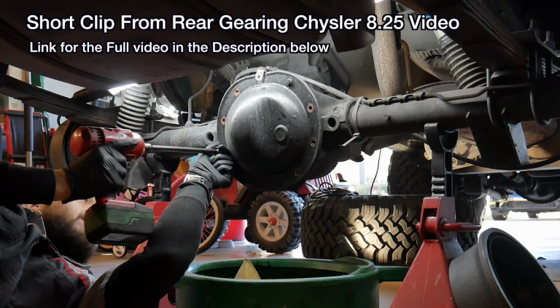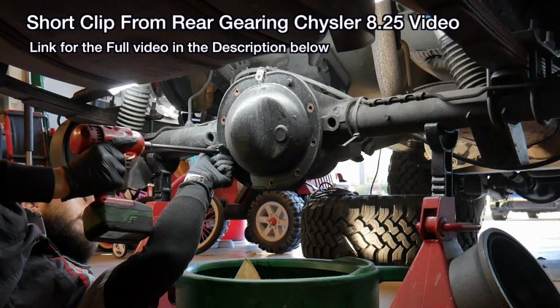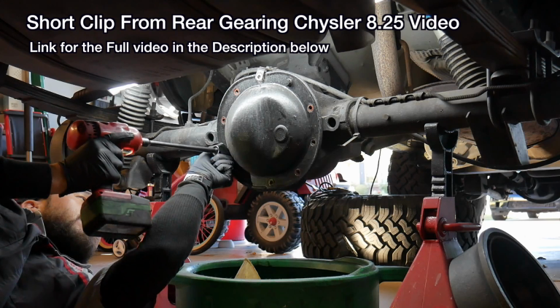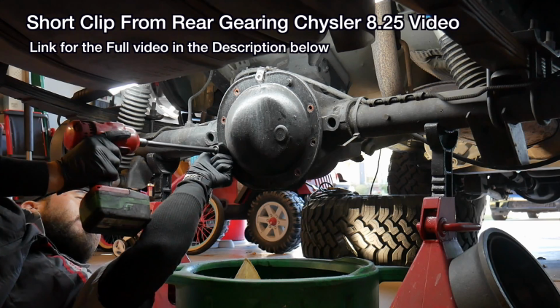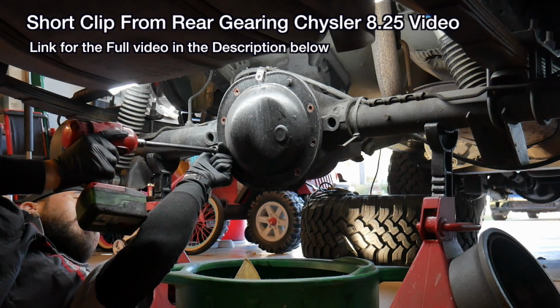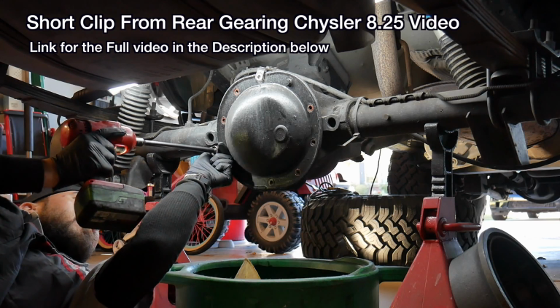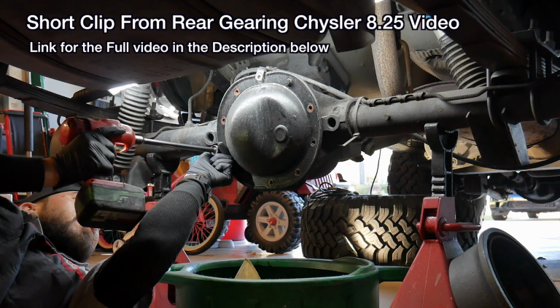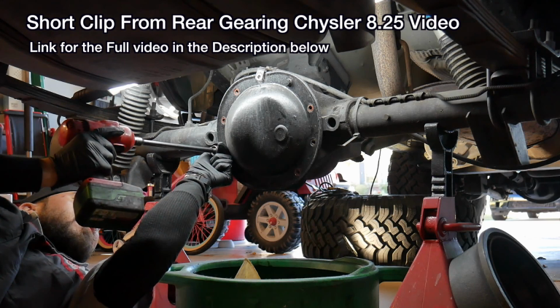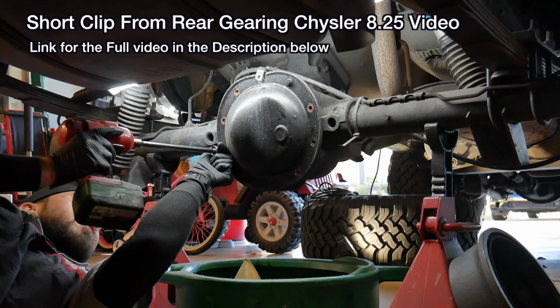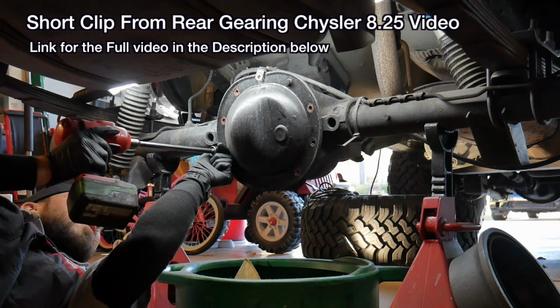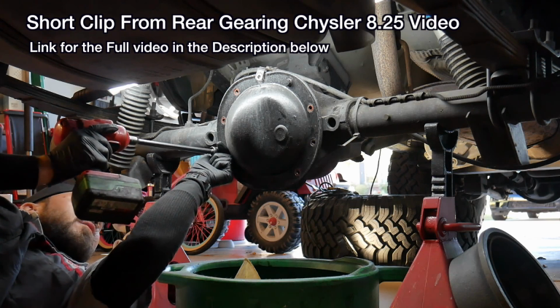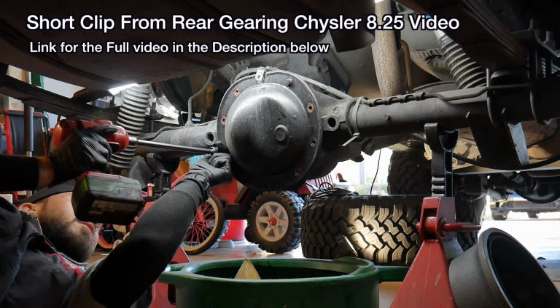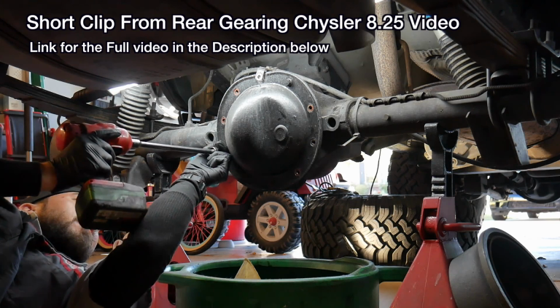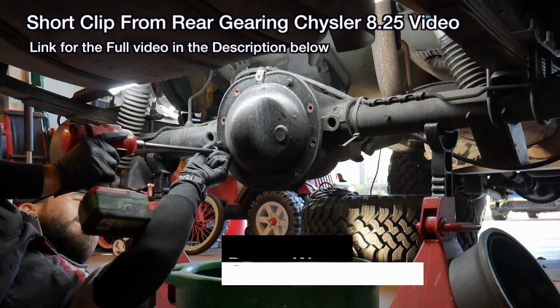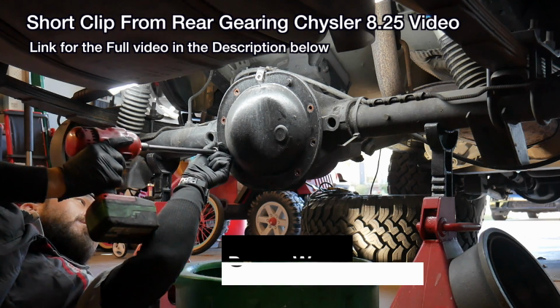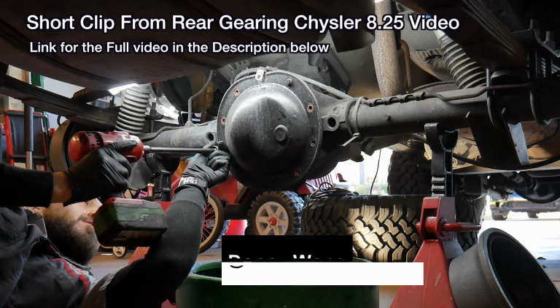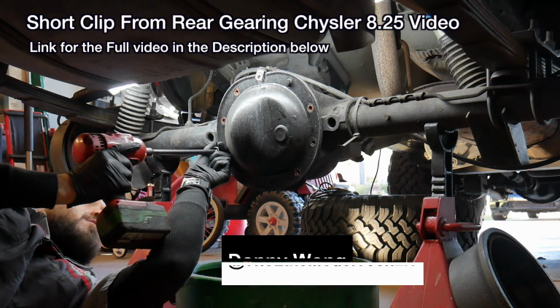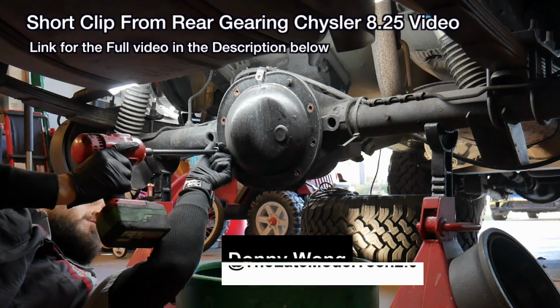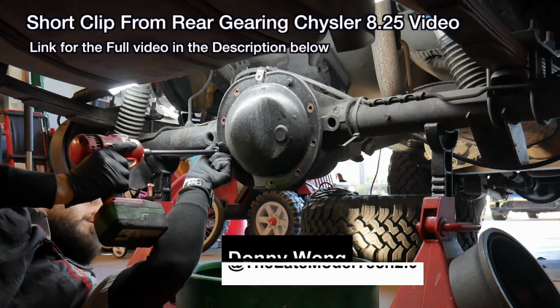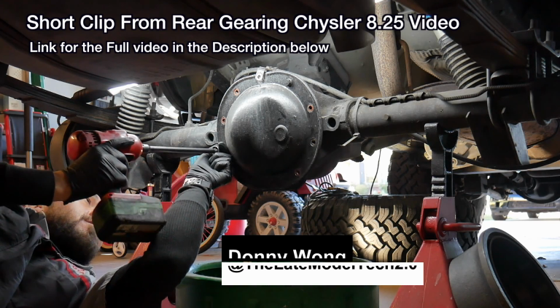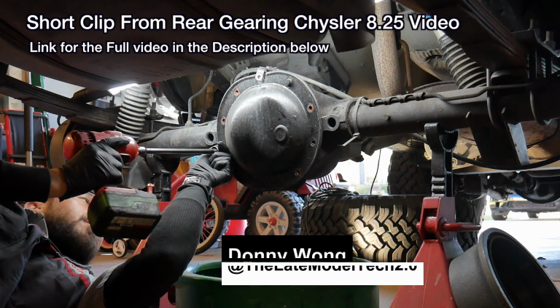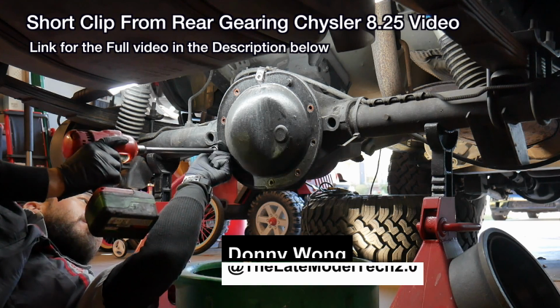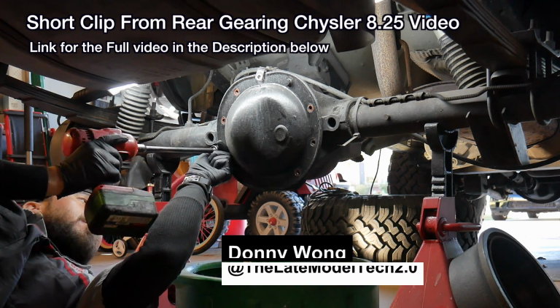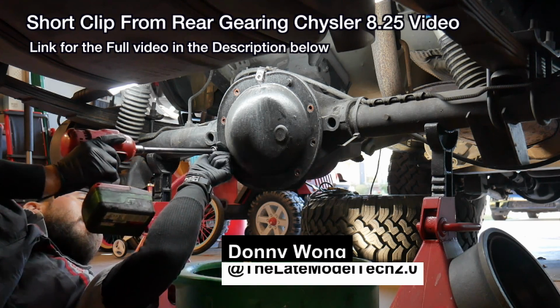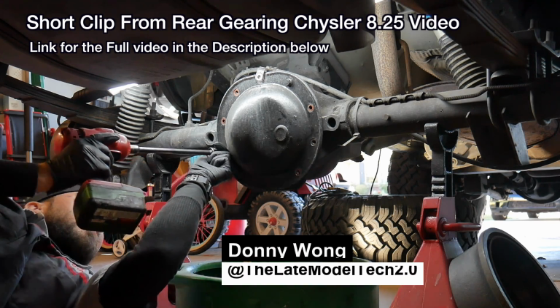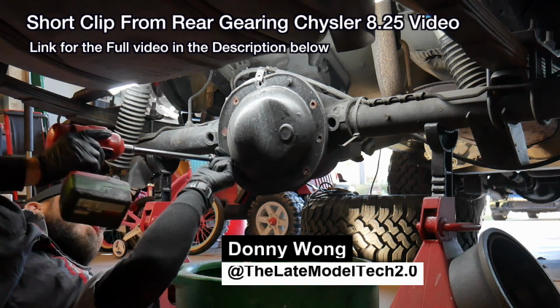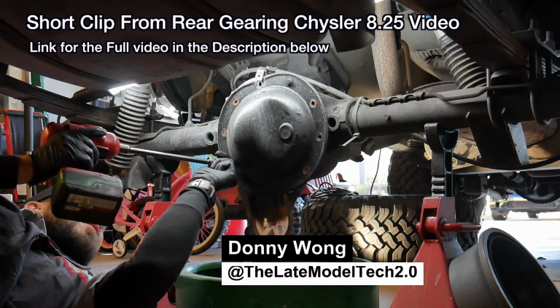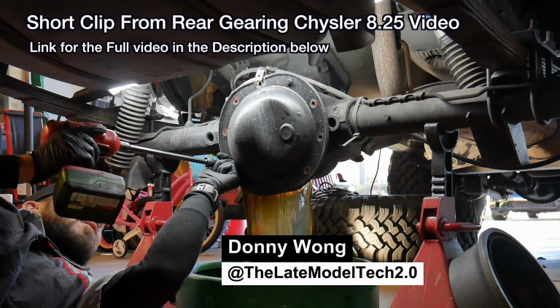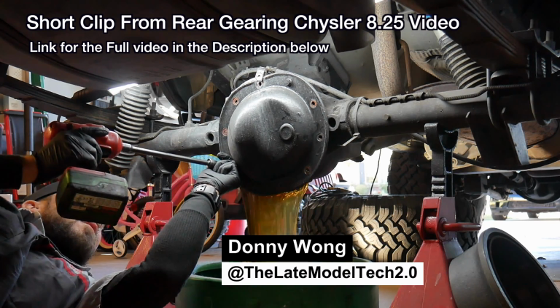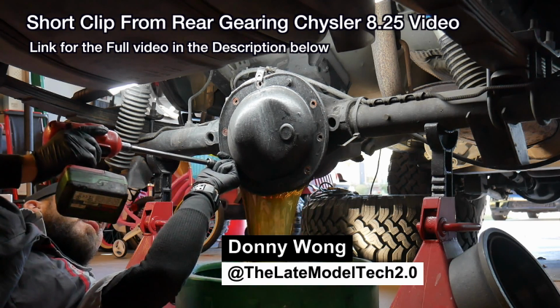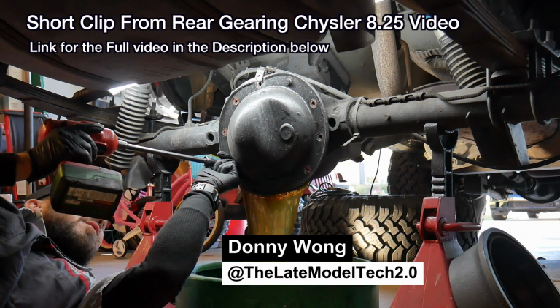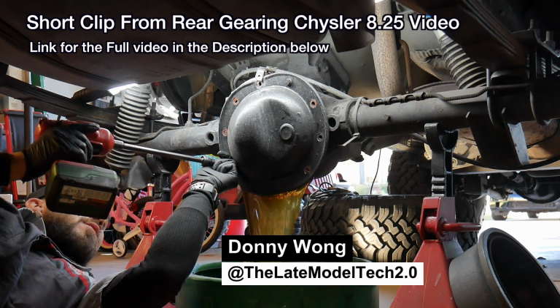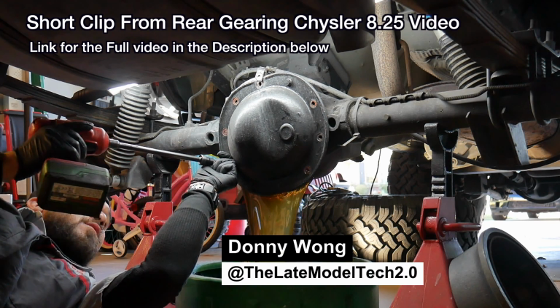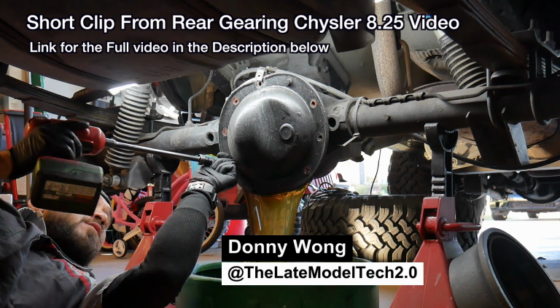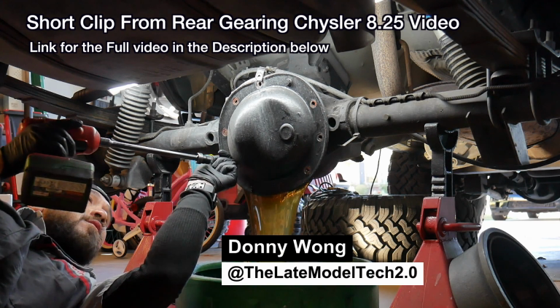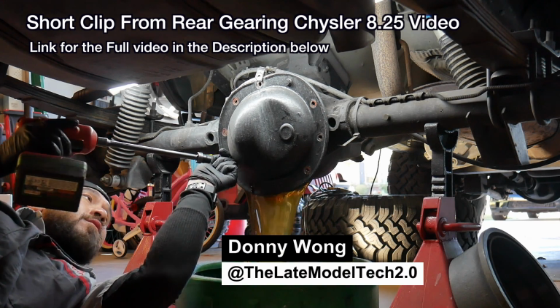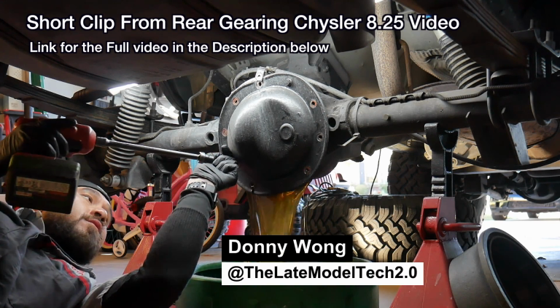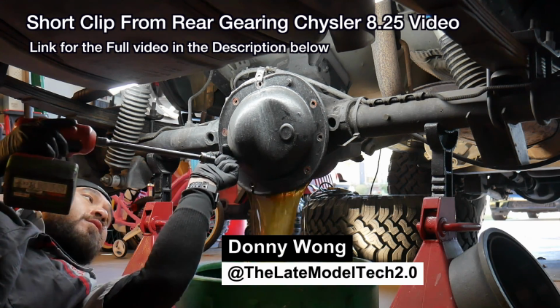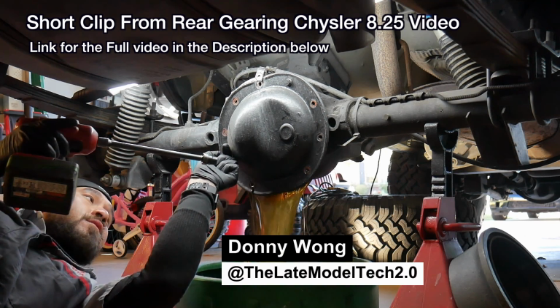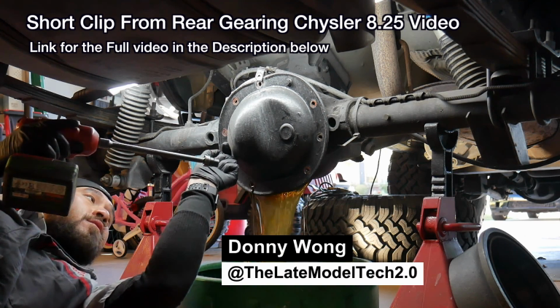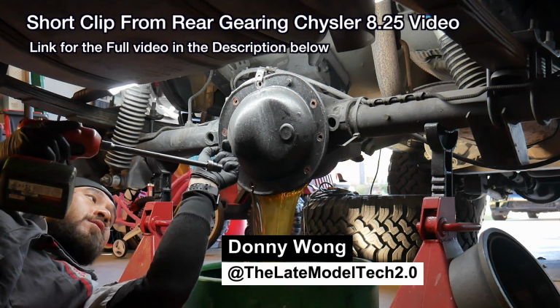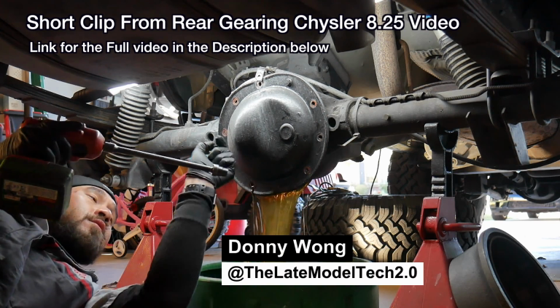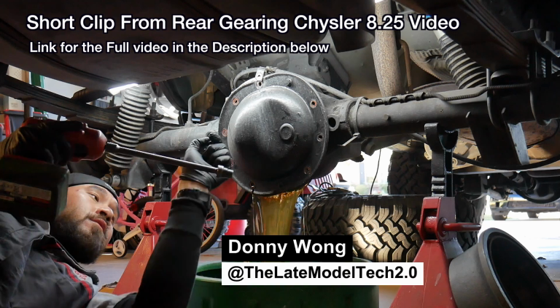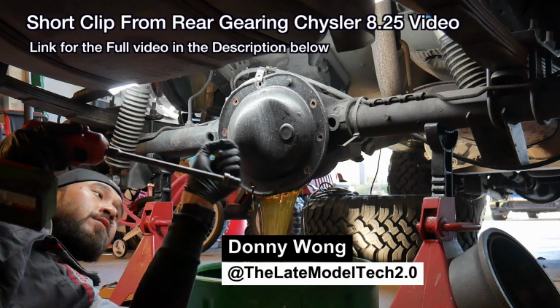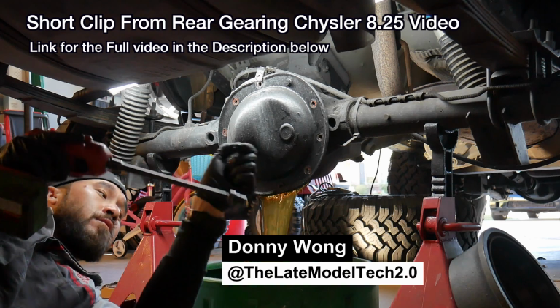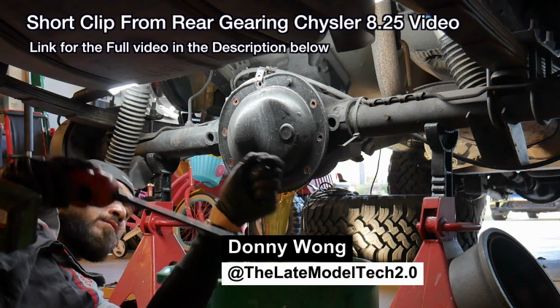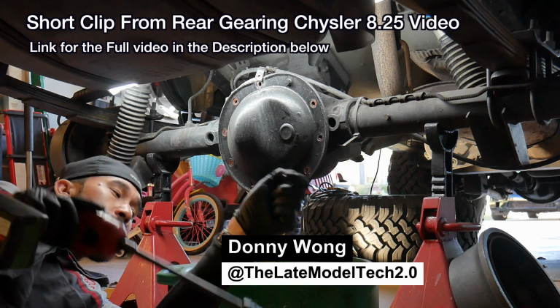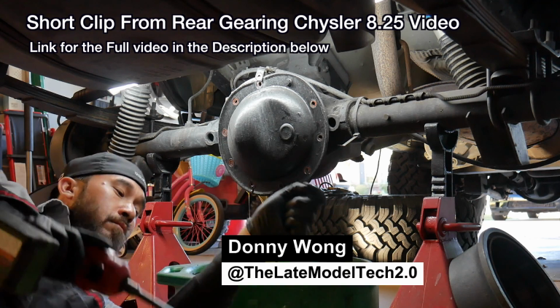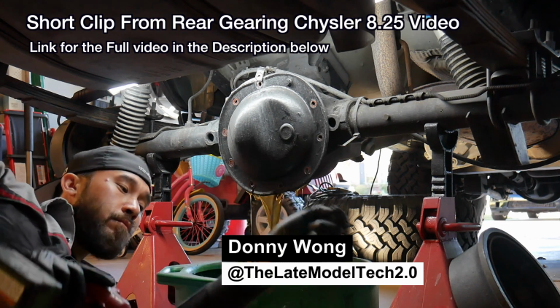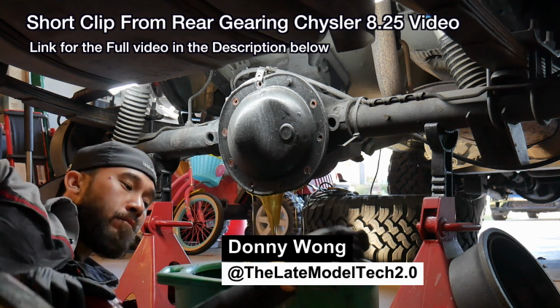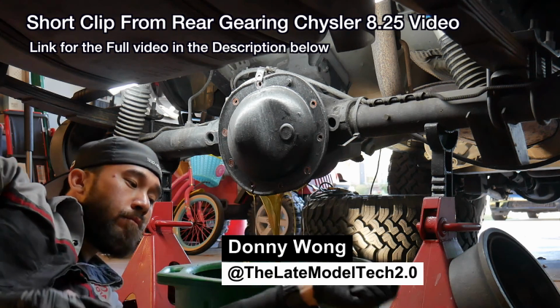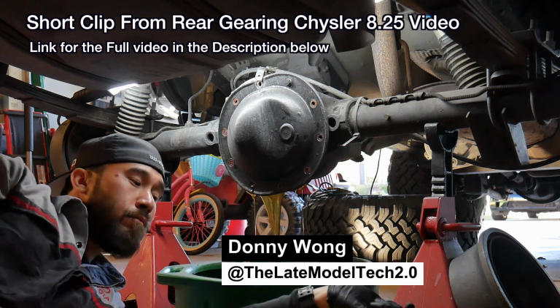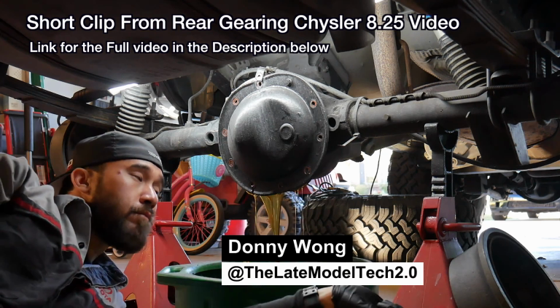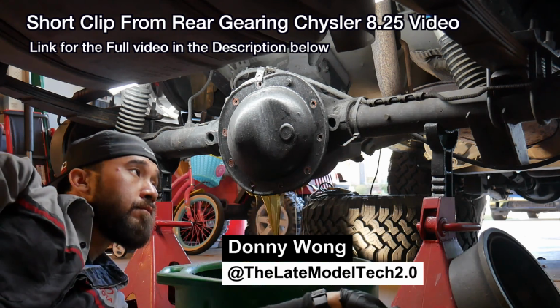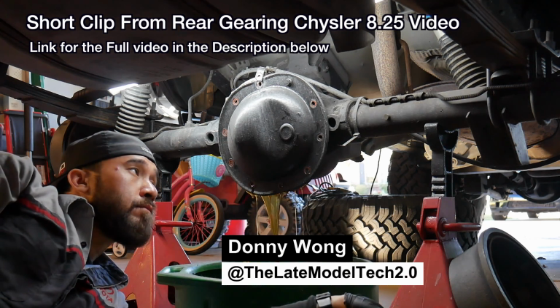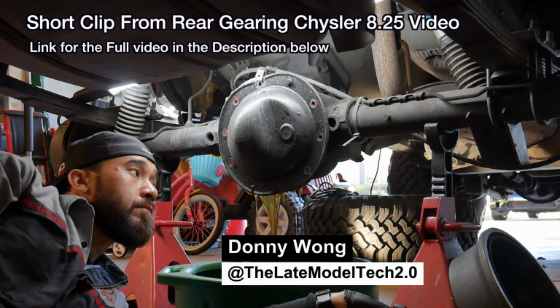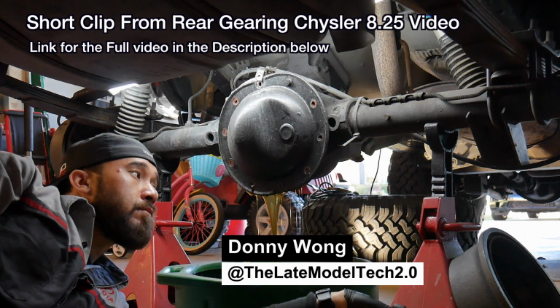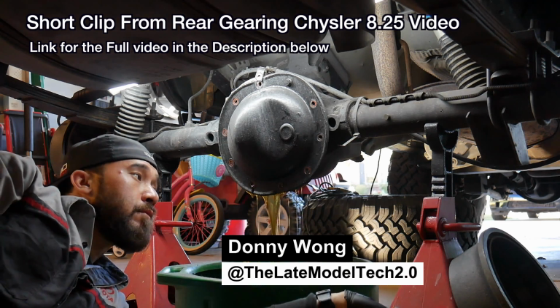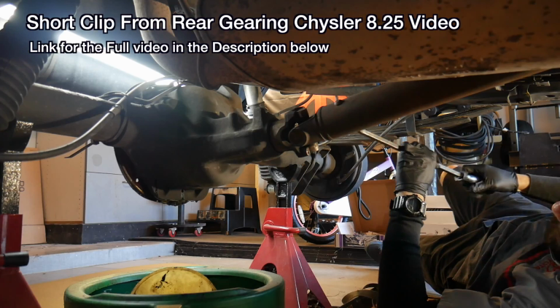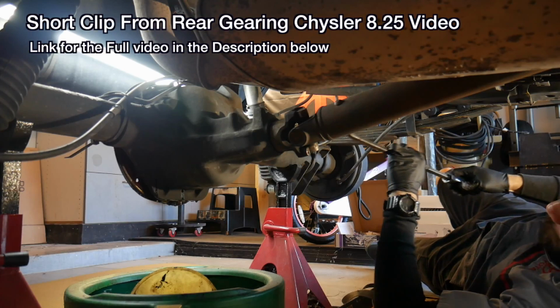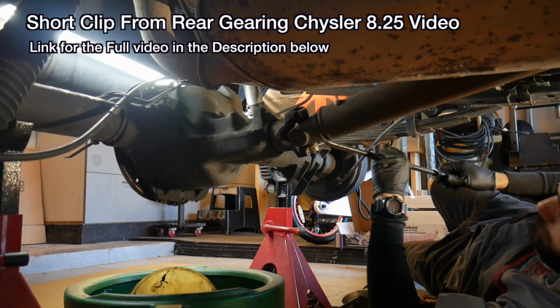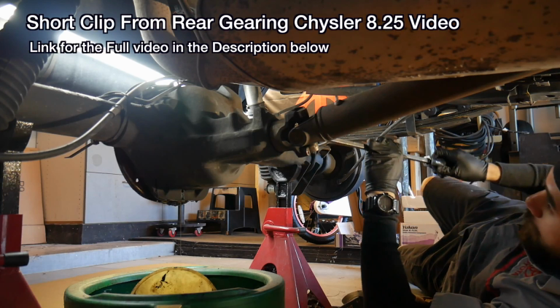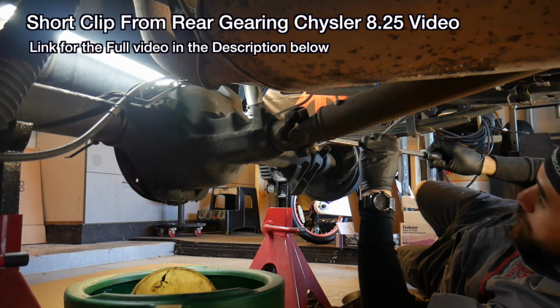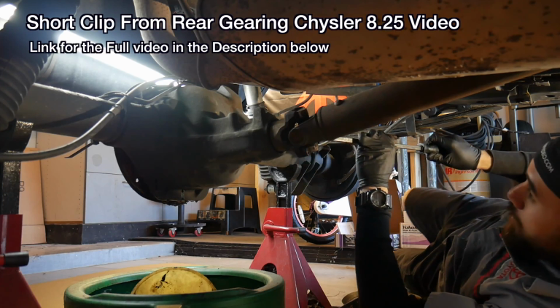The disc cover has 13mm bolts. I went ahead and left one on the top so I can drain it.